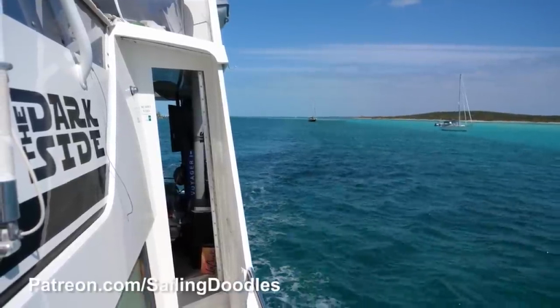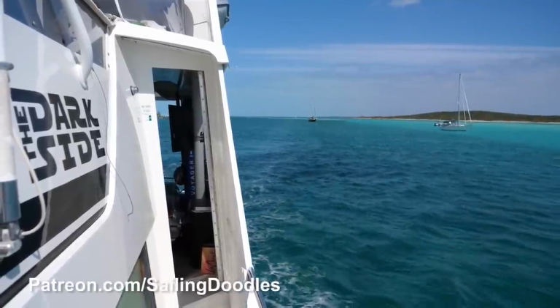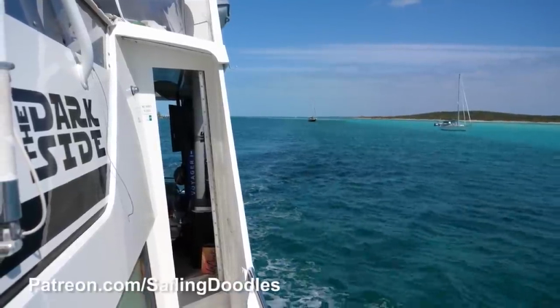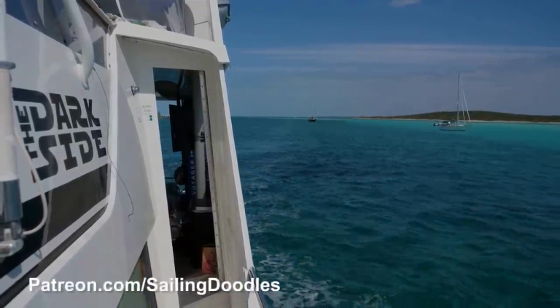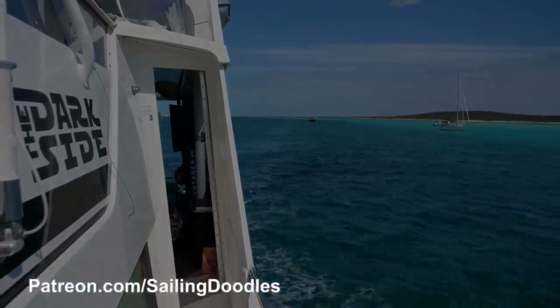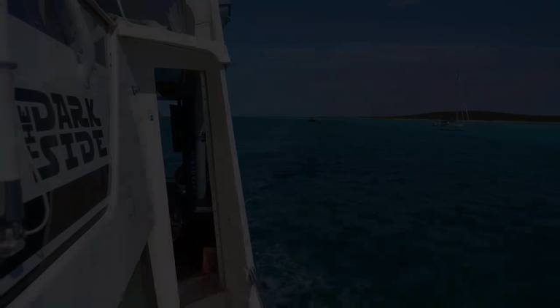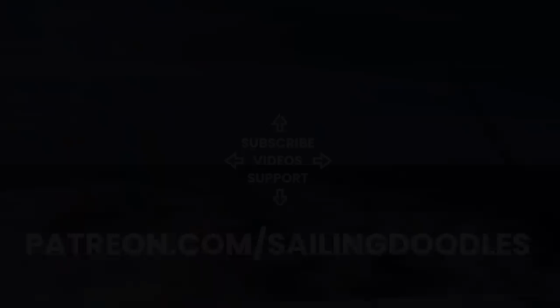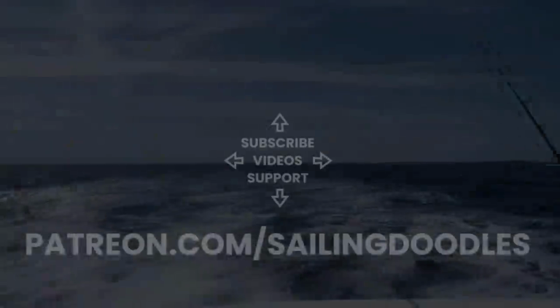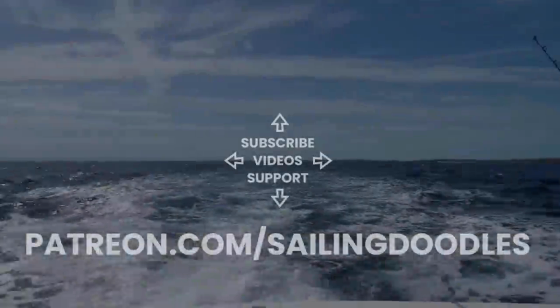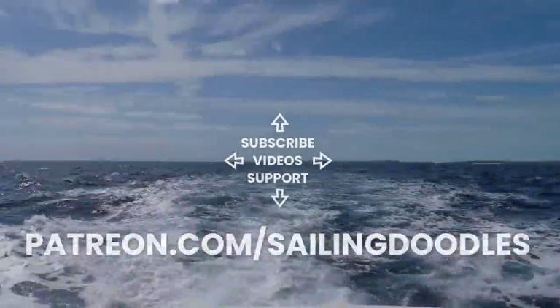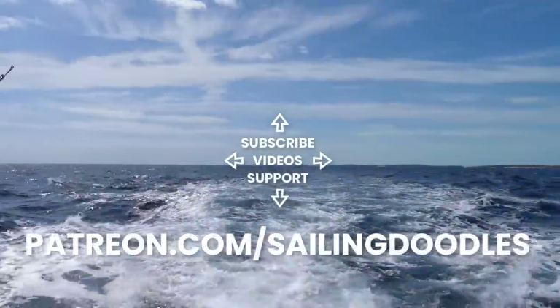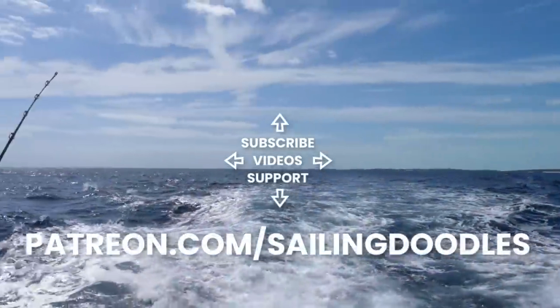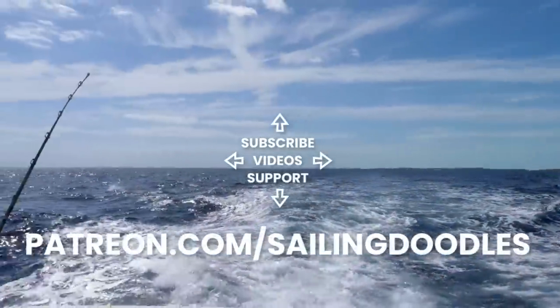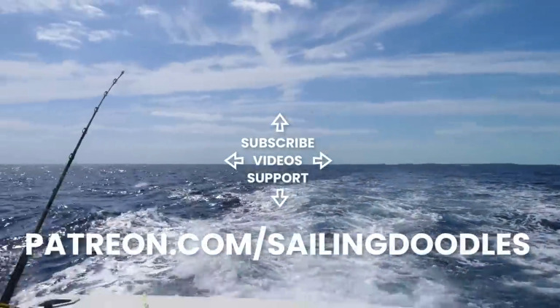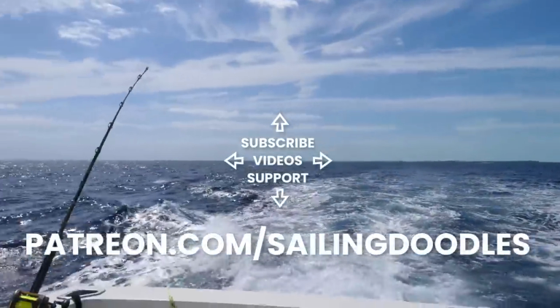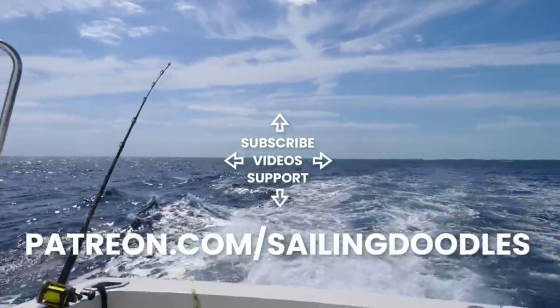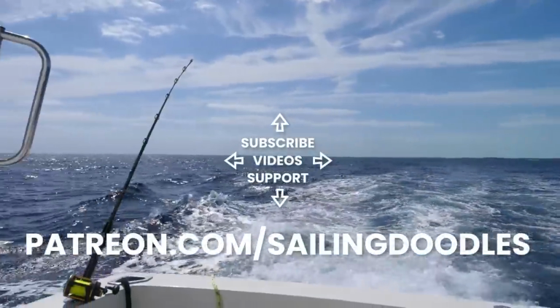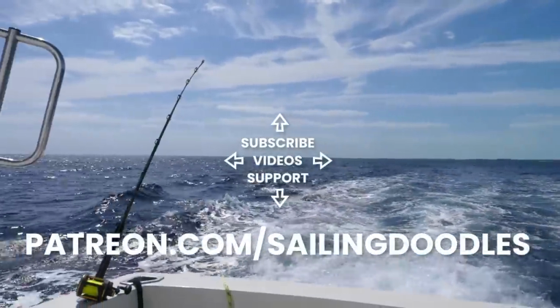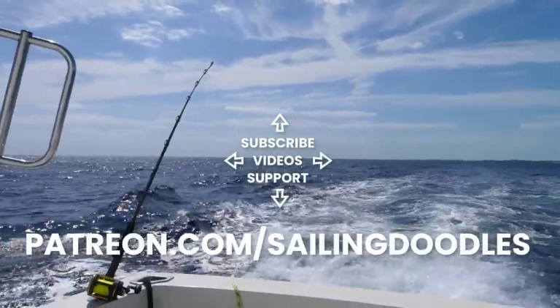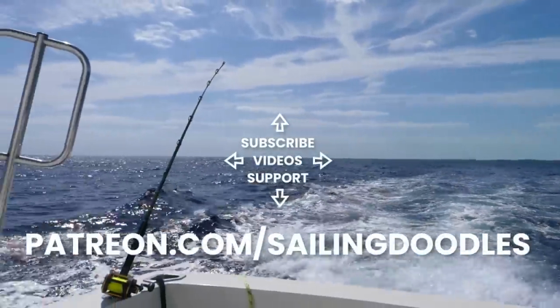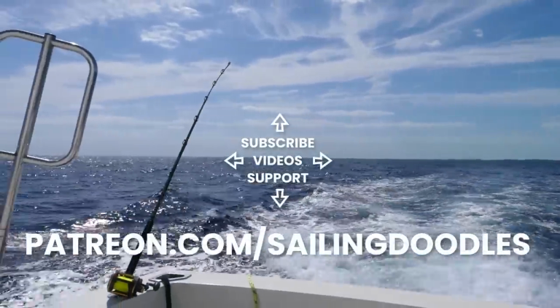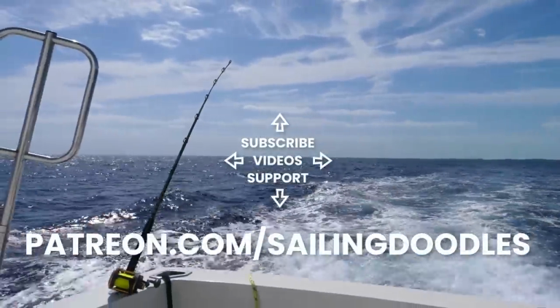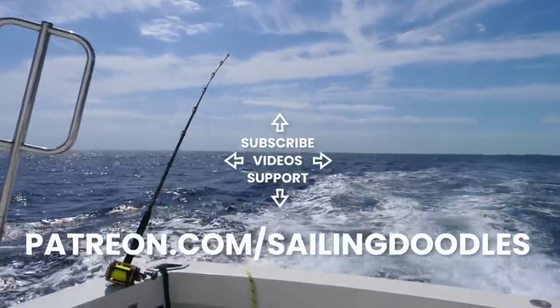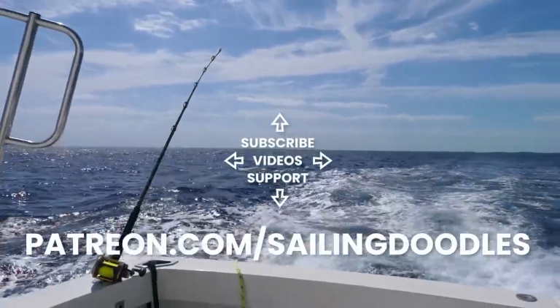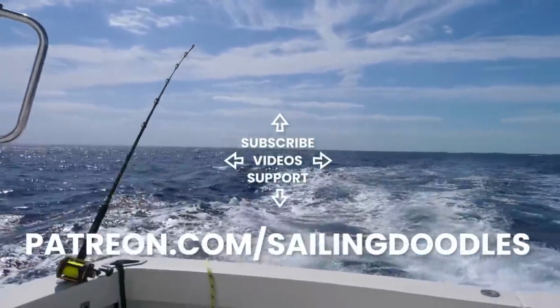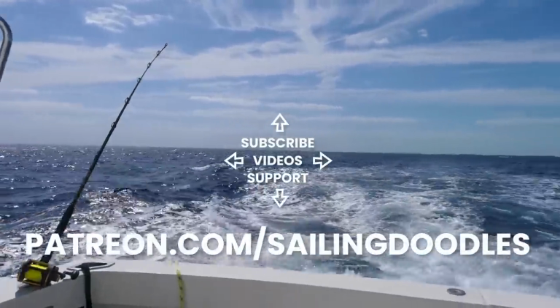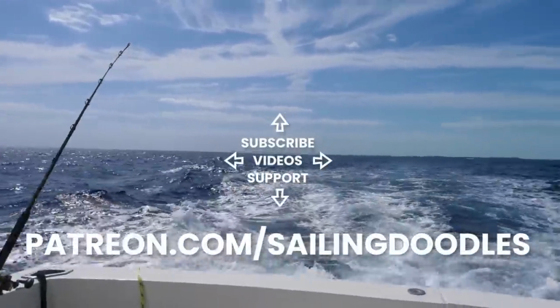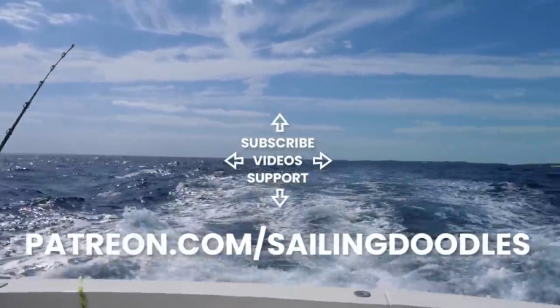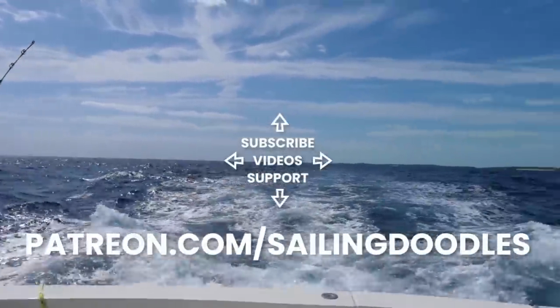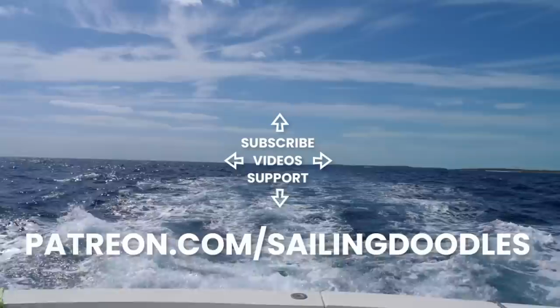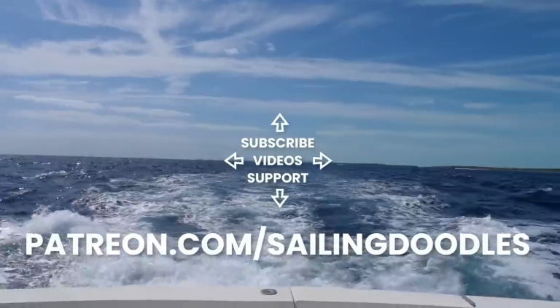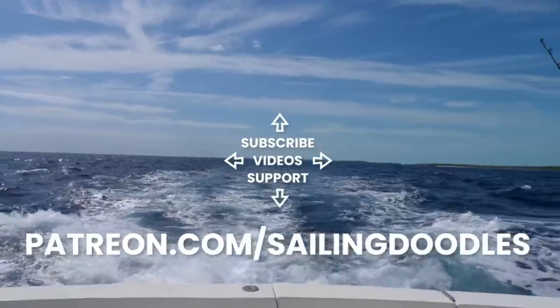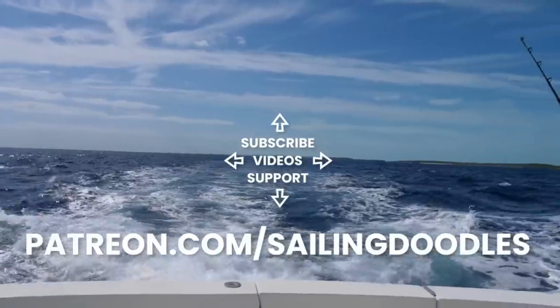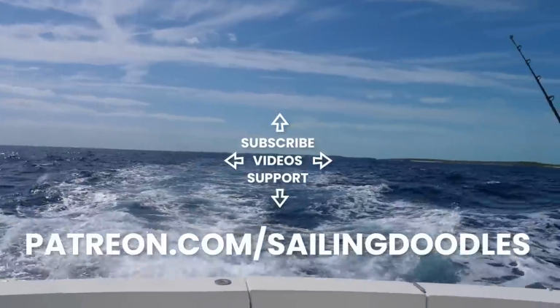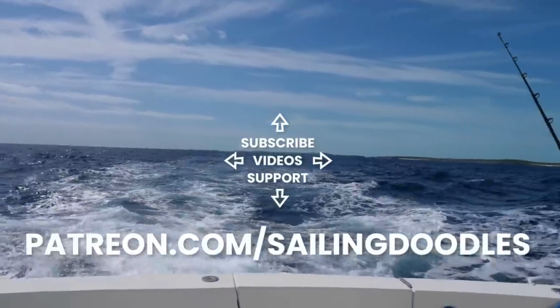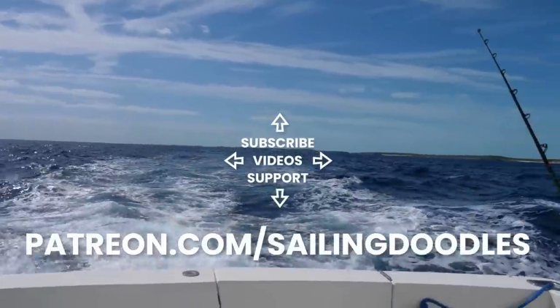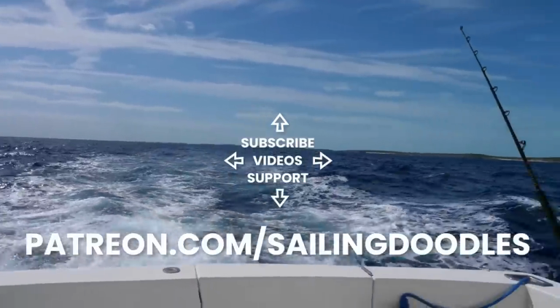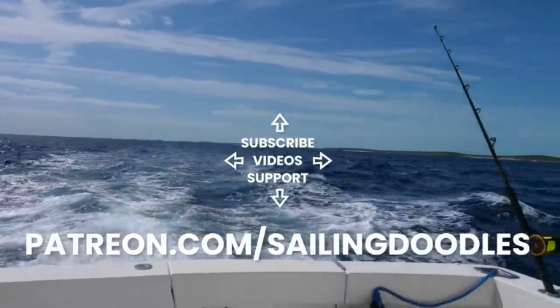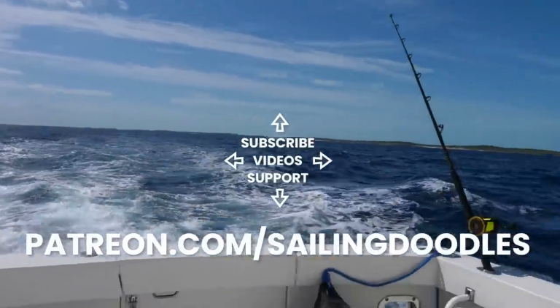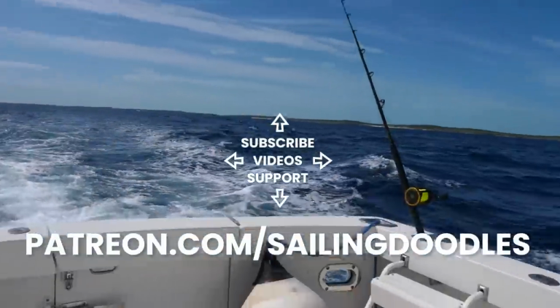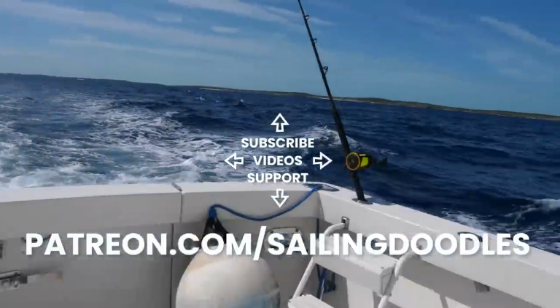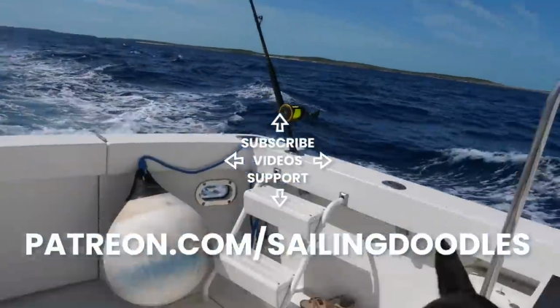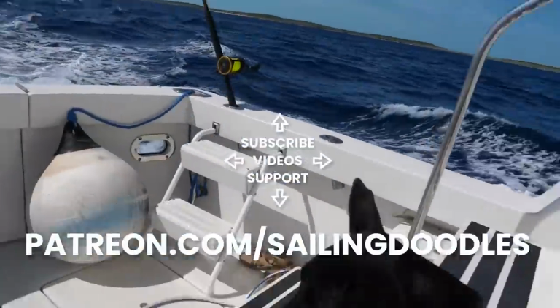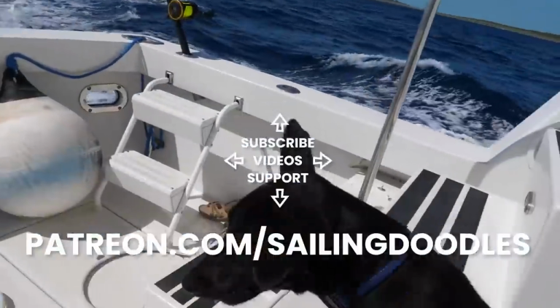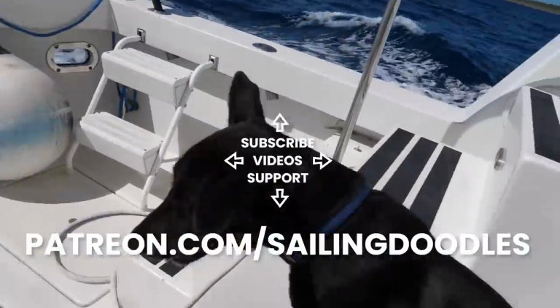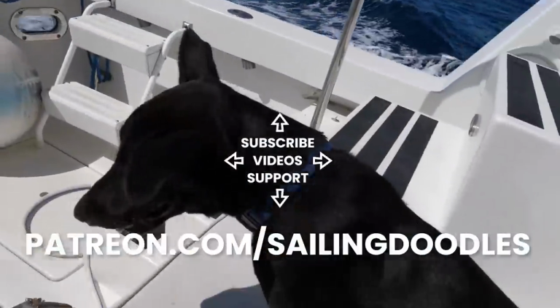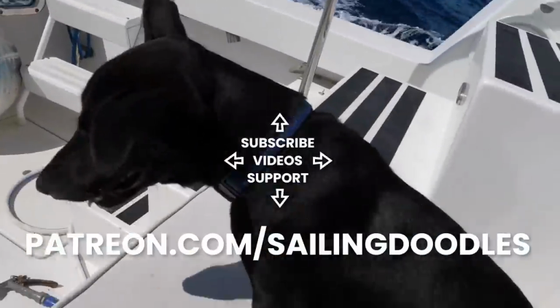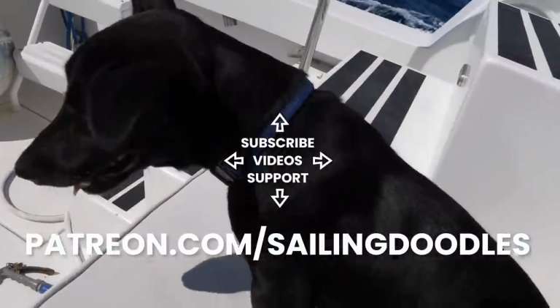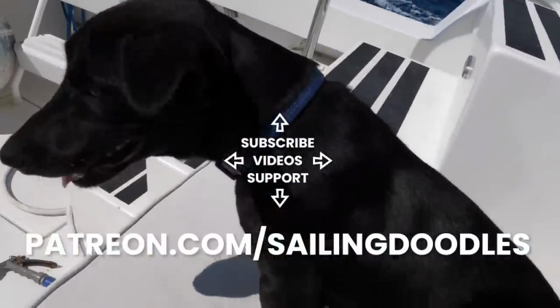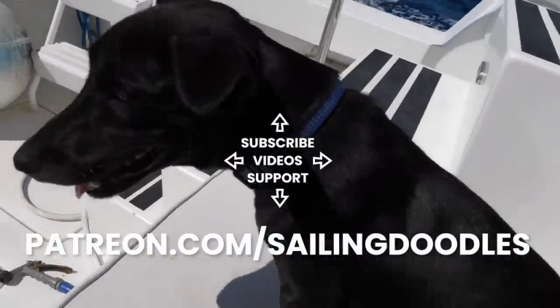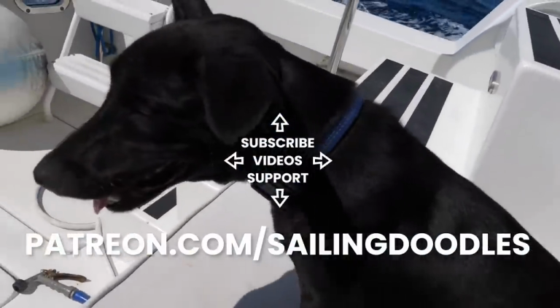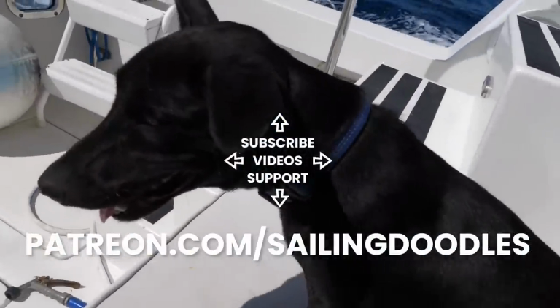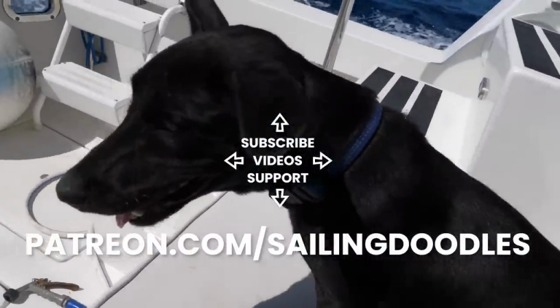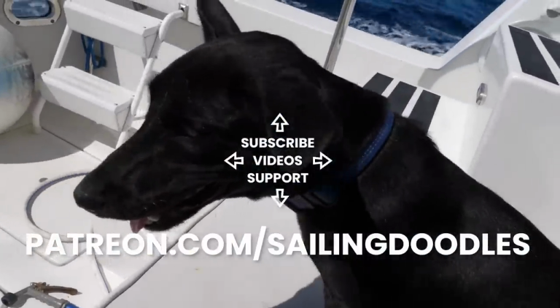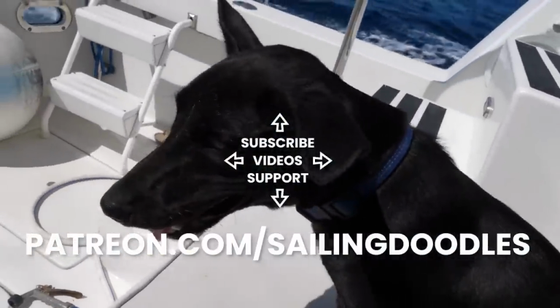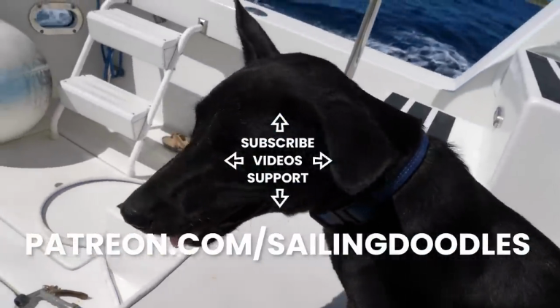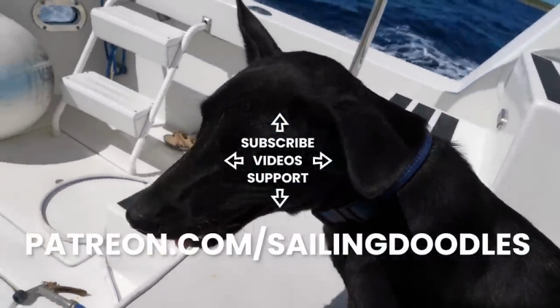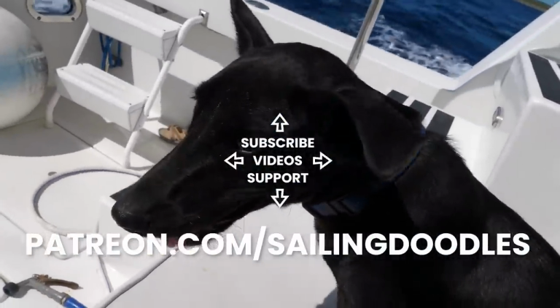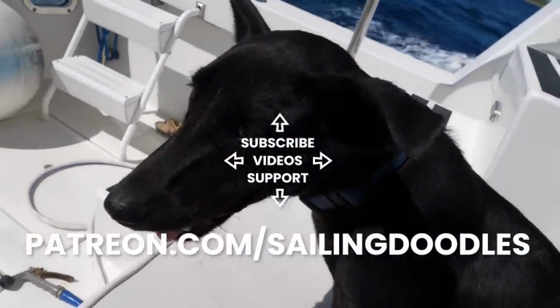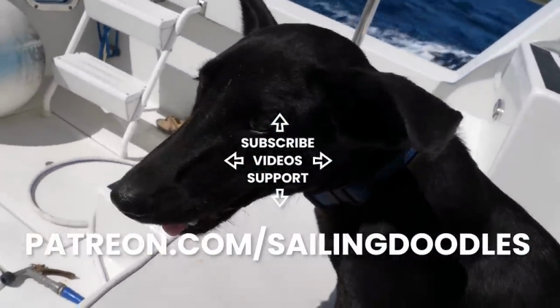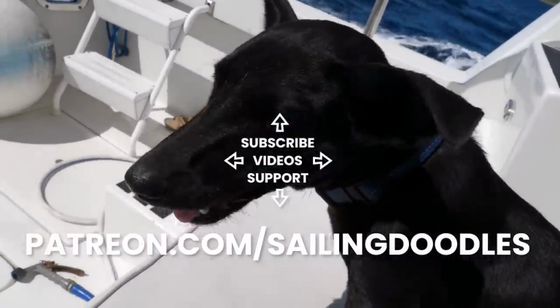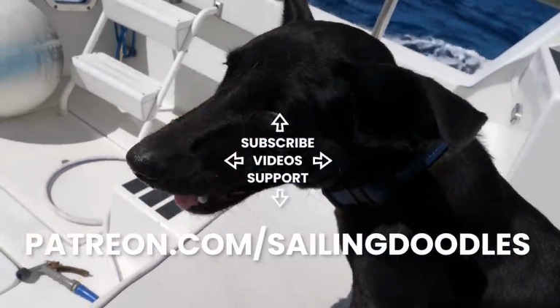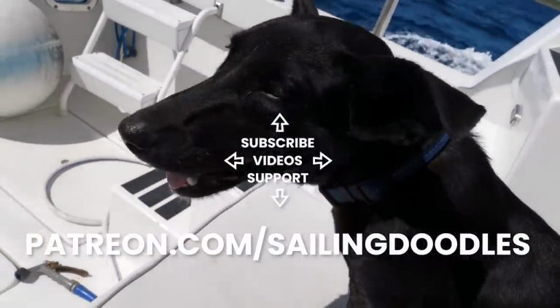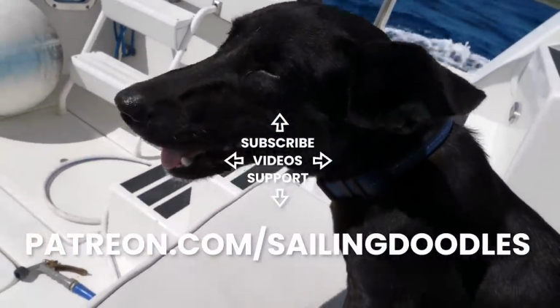Thank you so much for watching. Please do me a favor — click that like and subscribe button. It's our patrons that make this channel possible. Thank you so much.